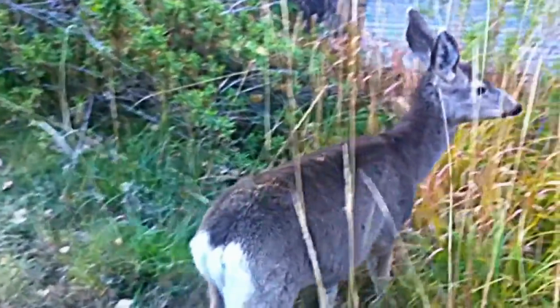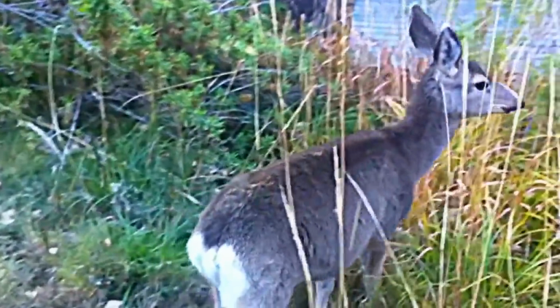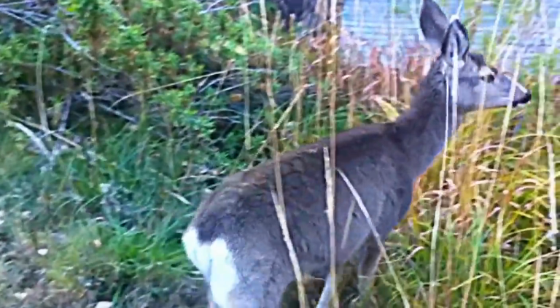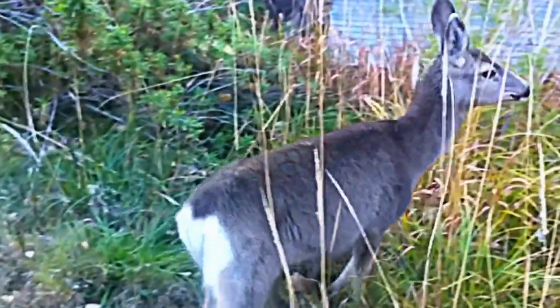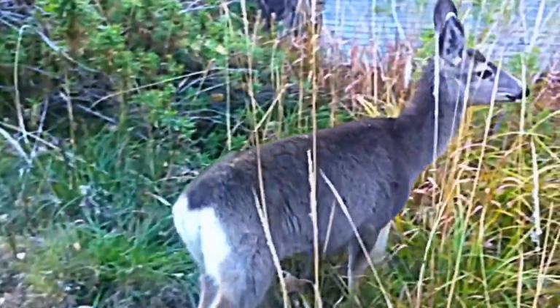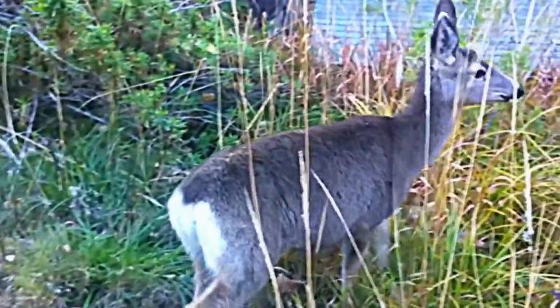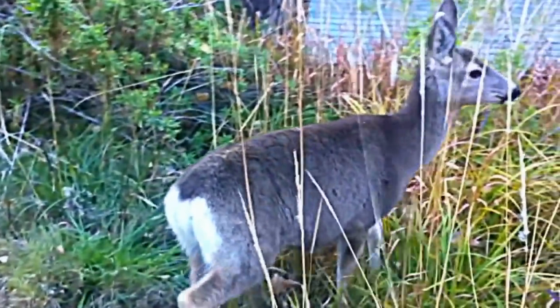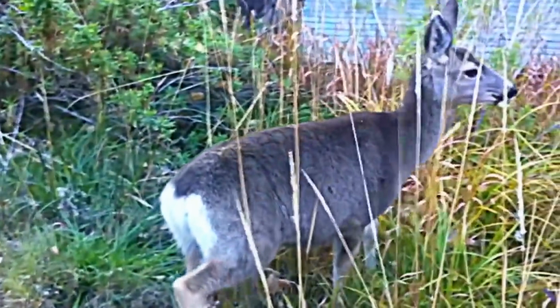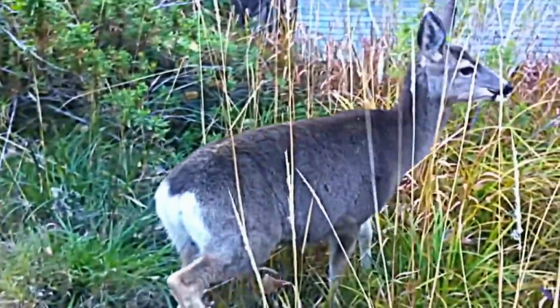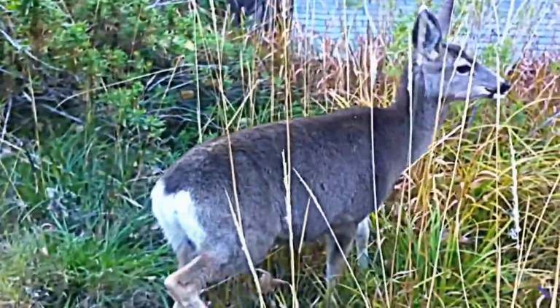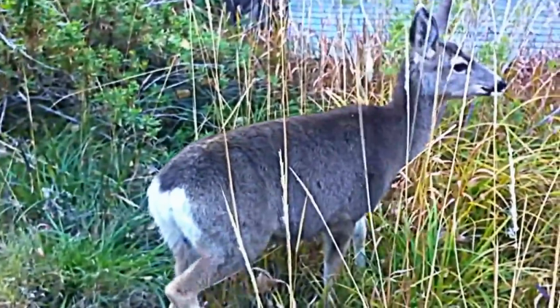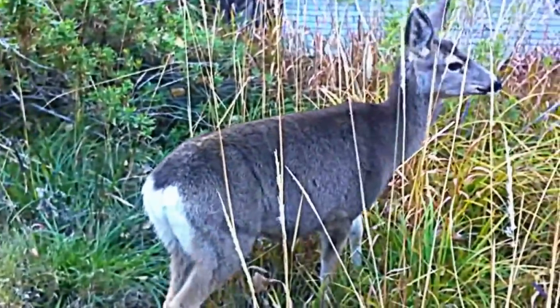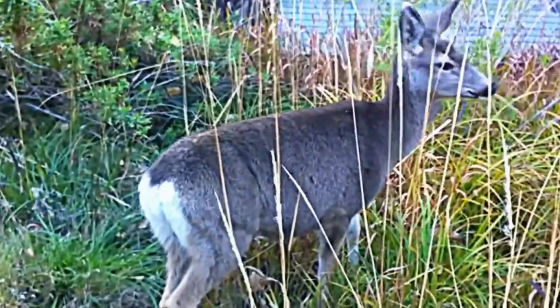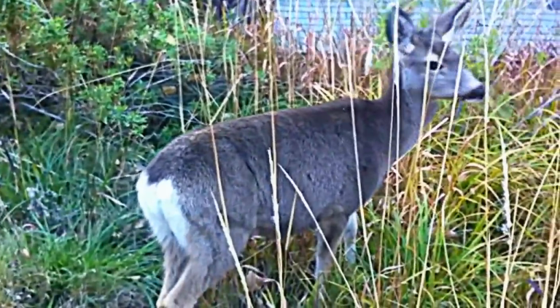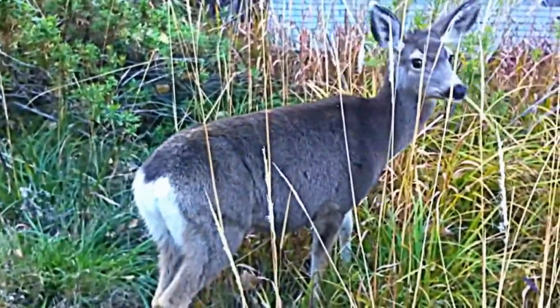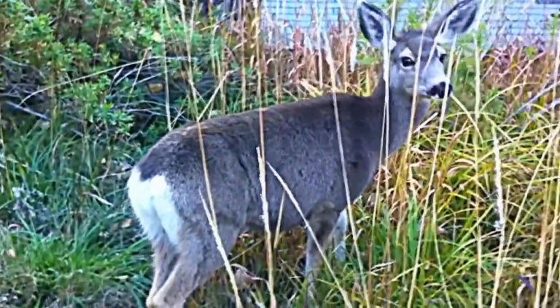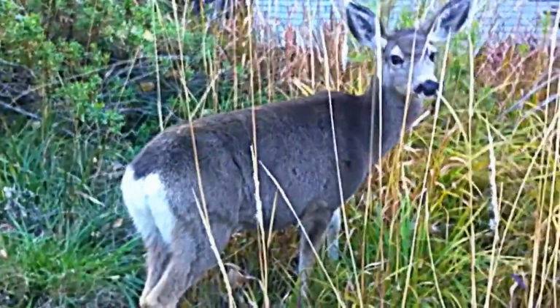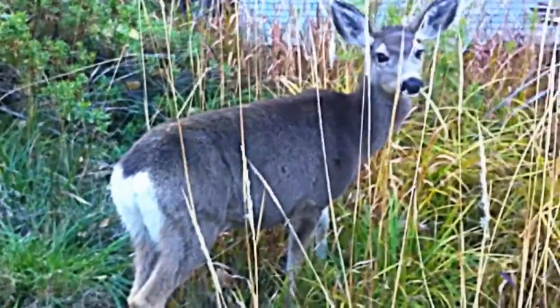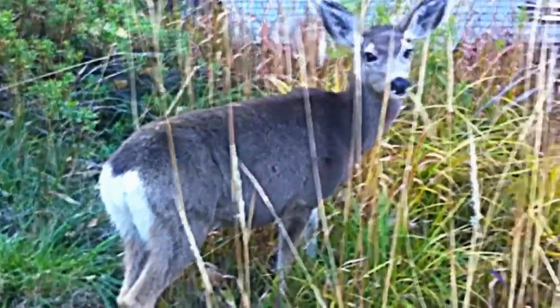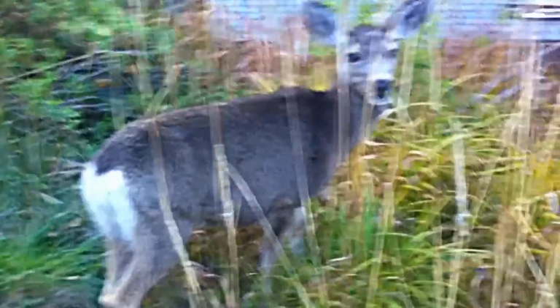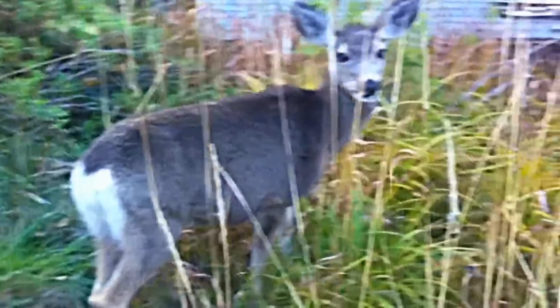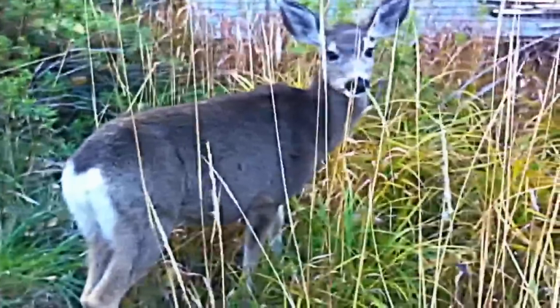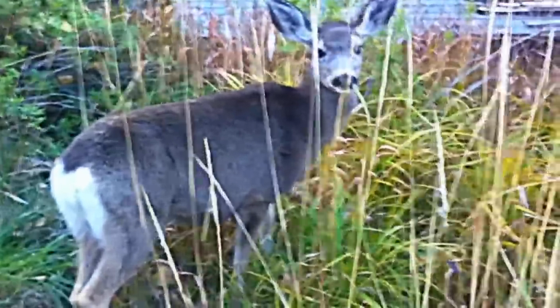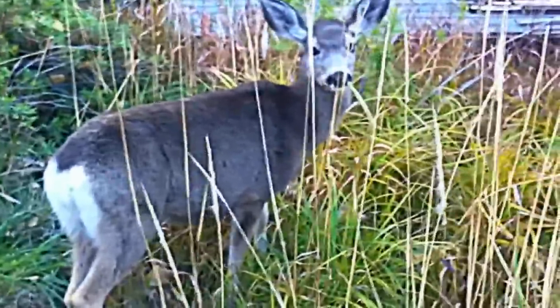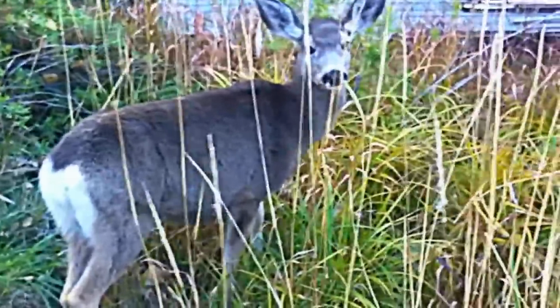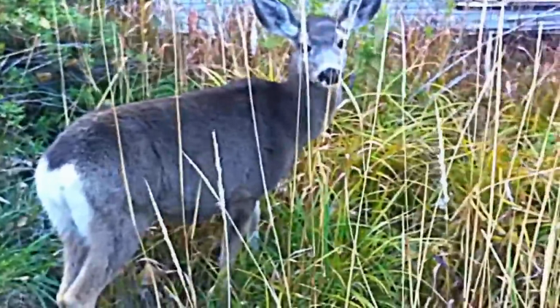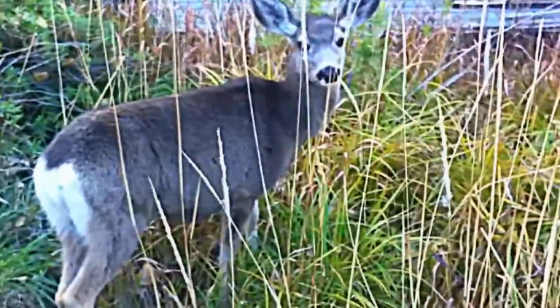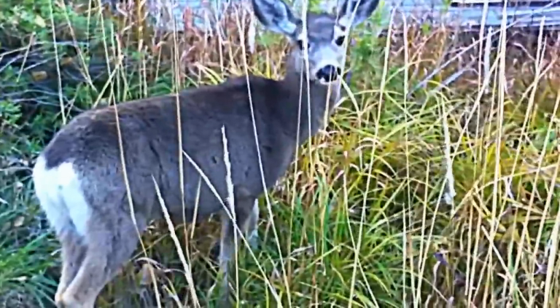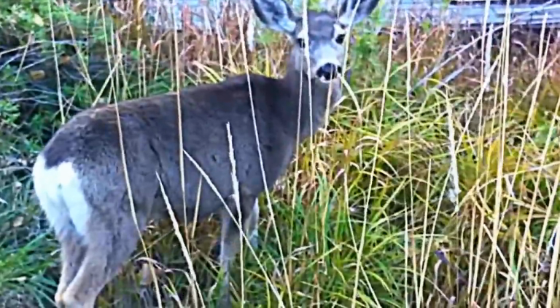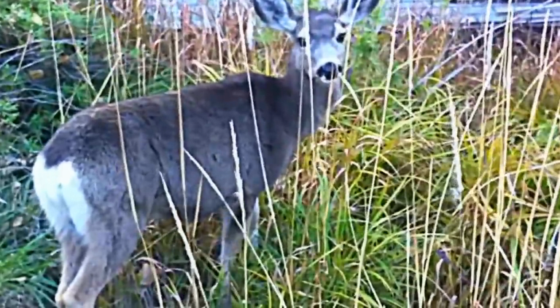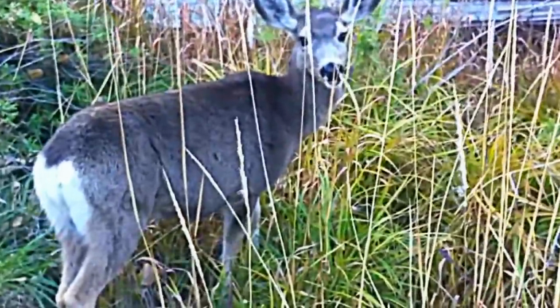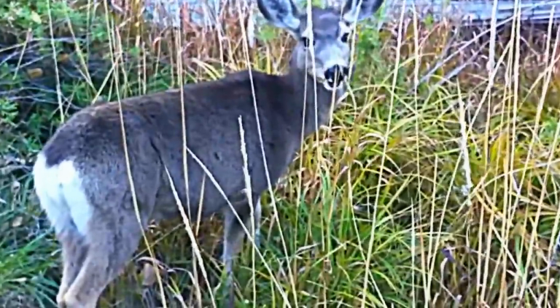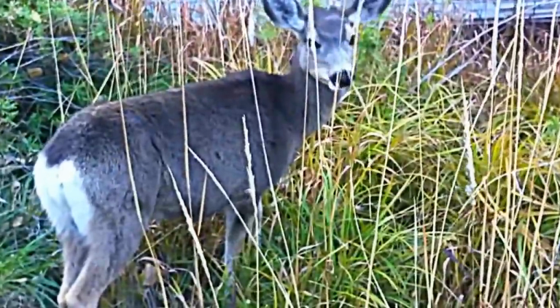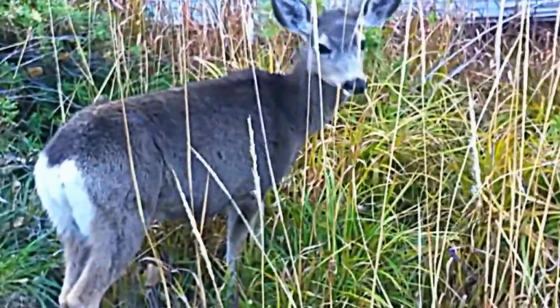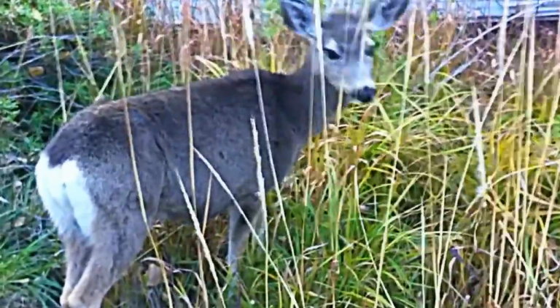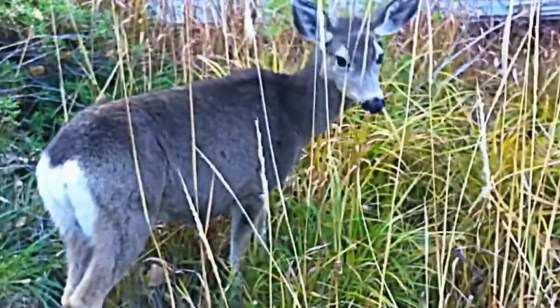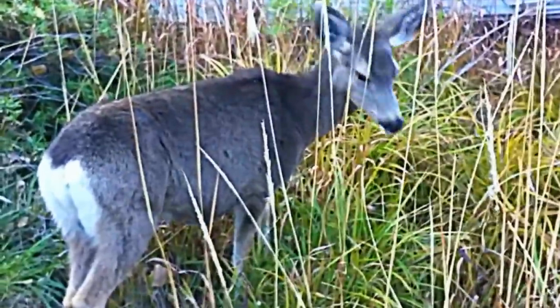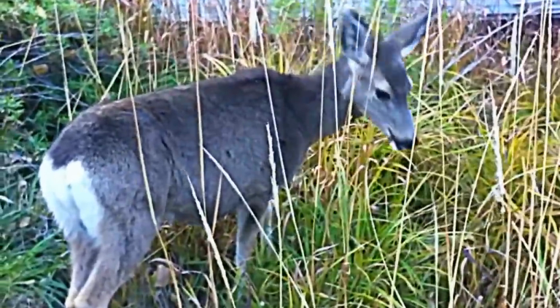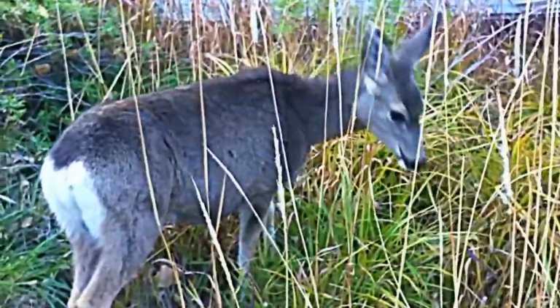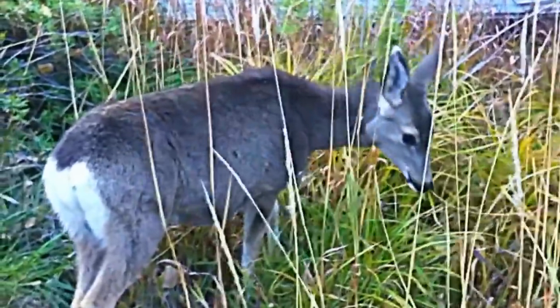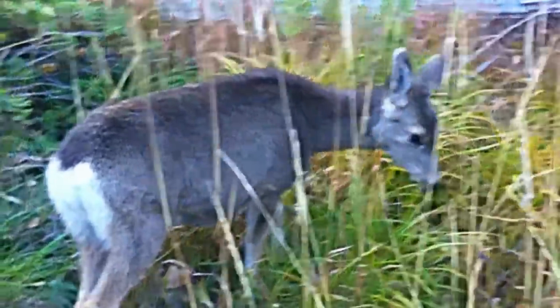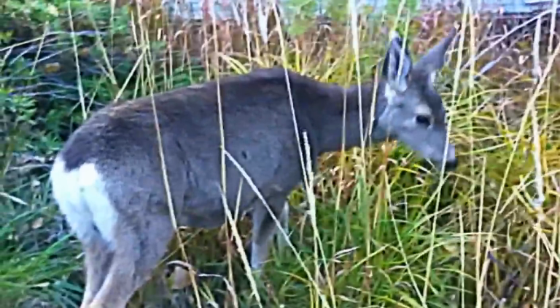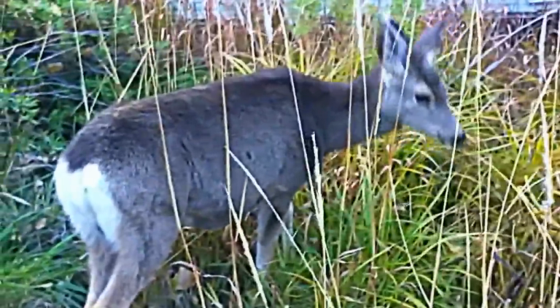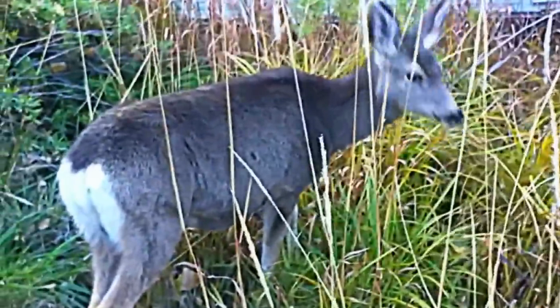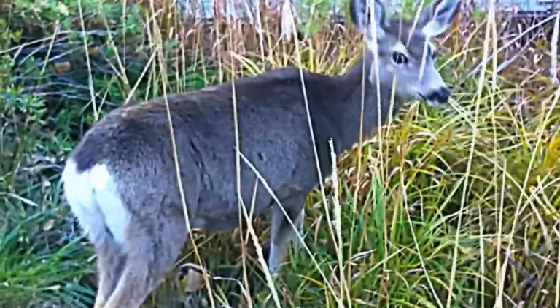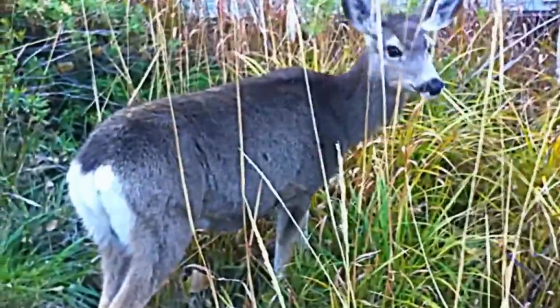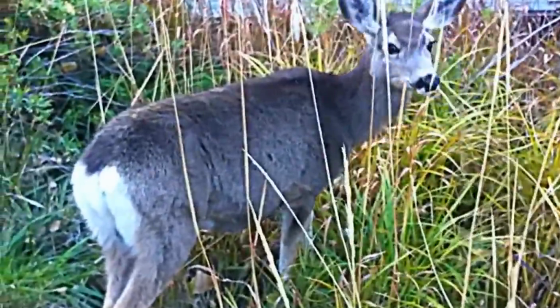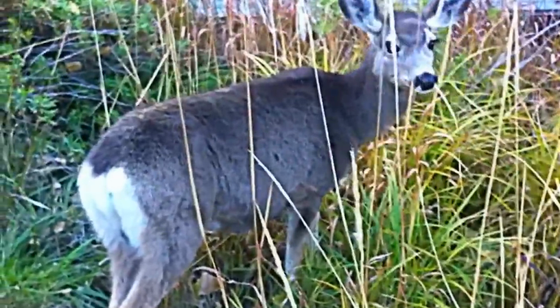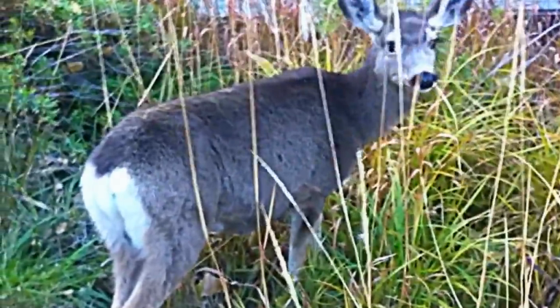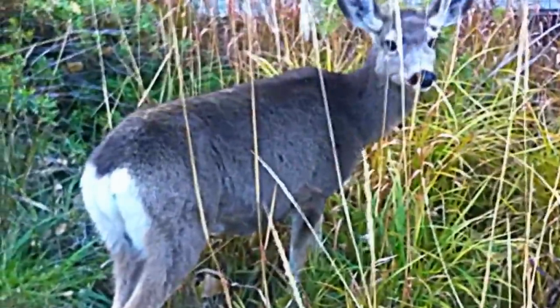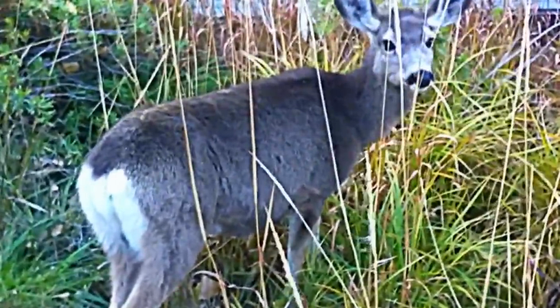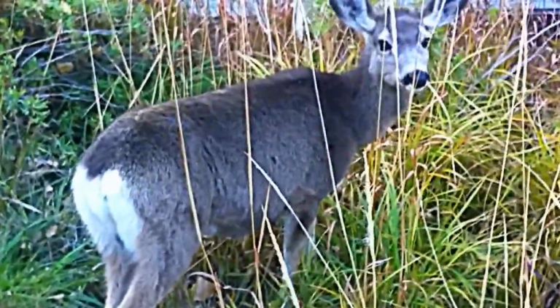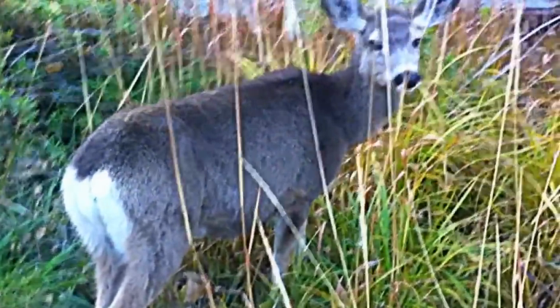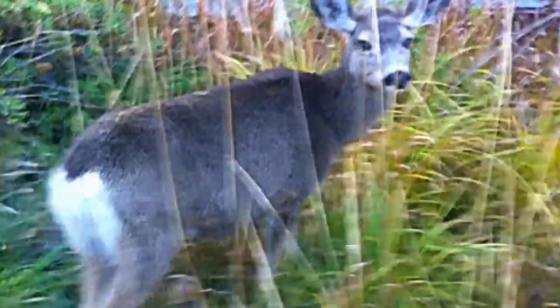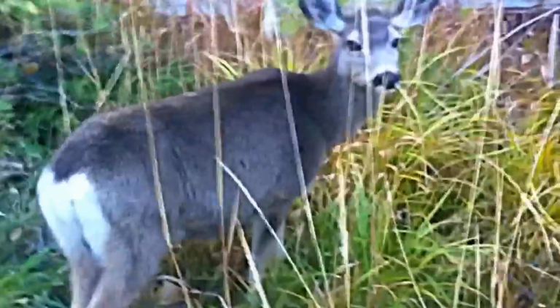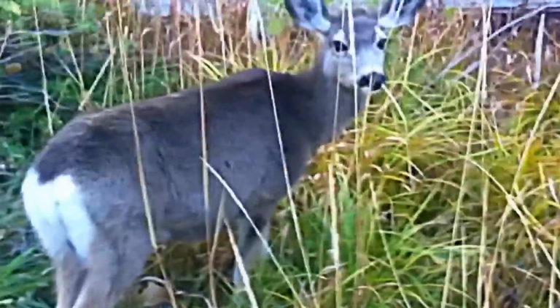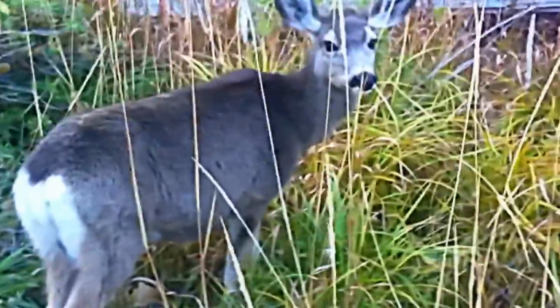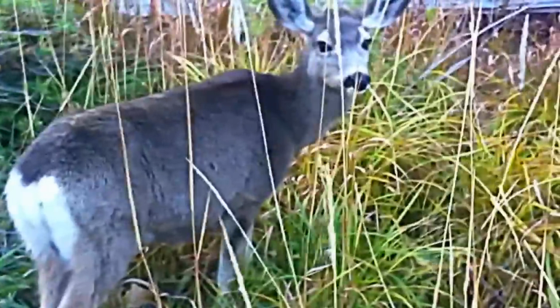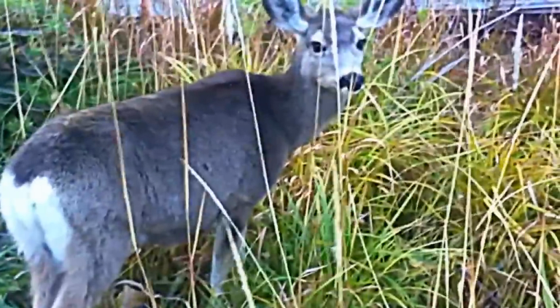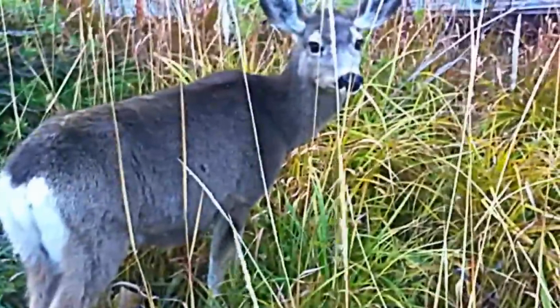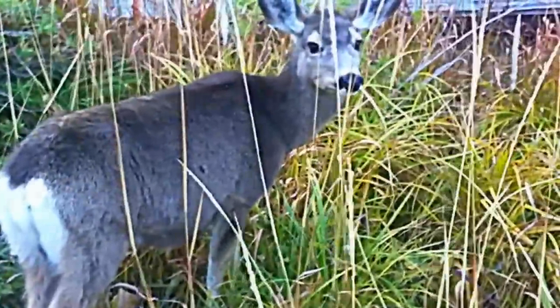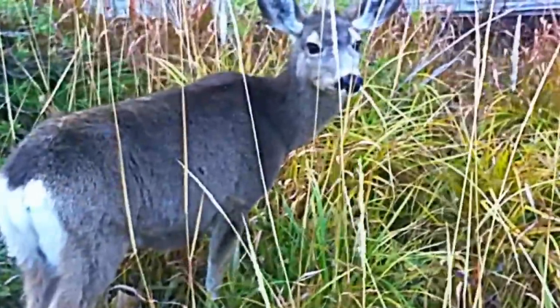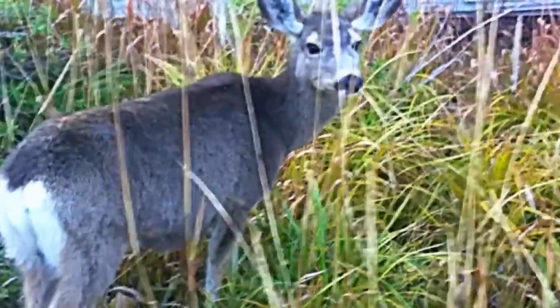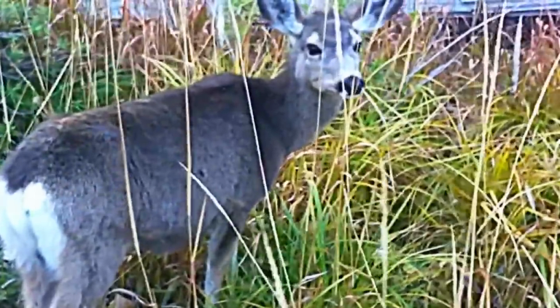A couple of mule deer right along our trail, wondering what we're doing. Hi, Mr. Mule Deer.